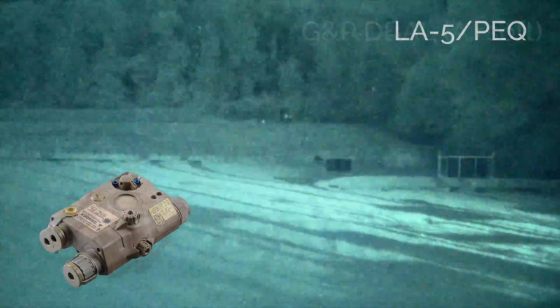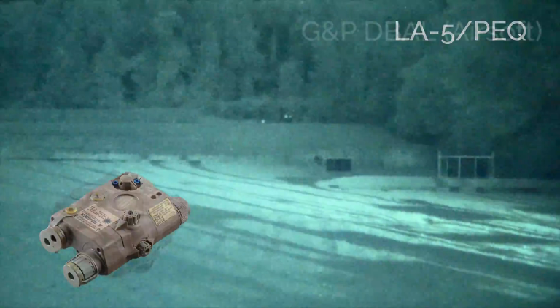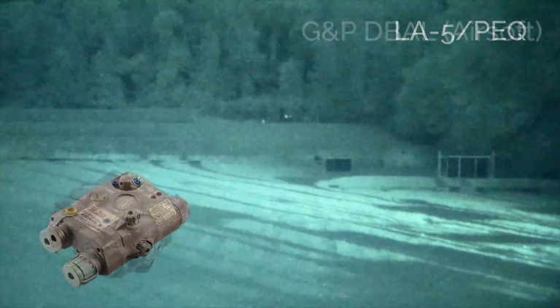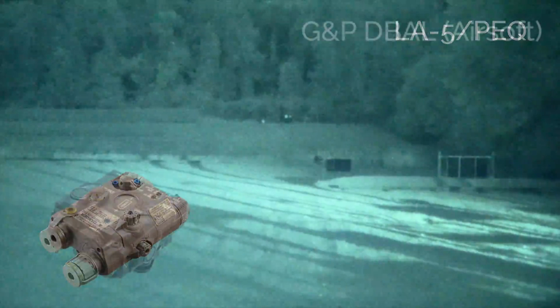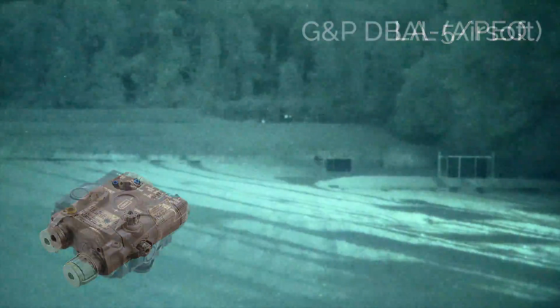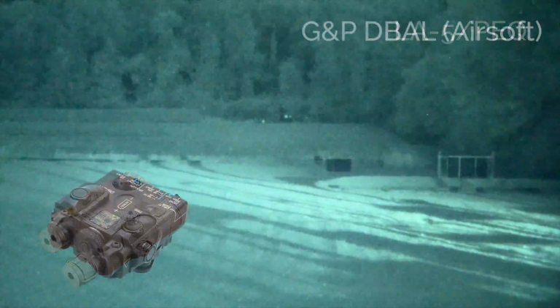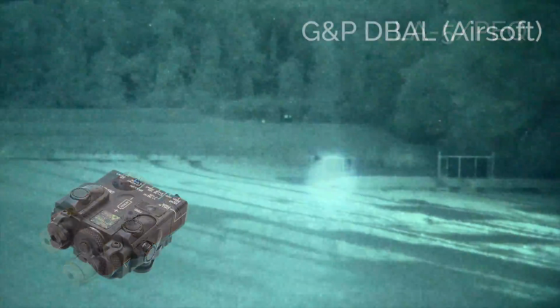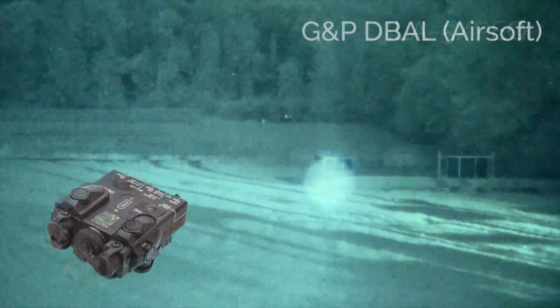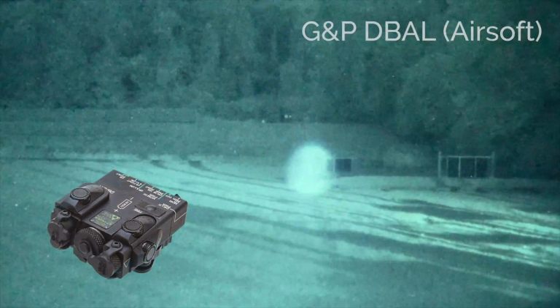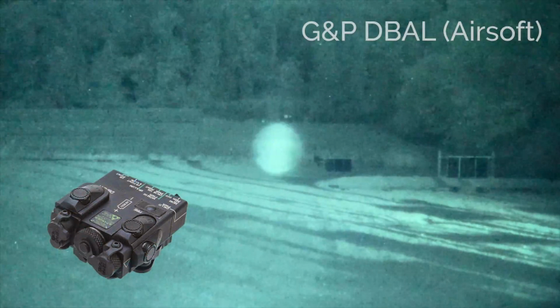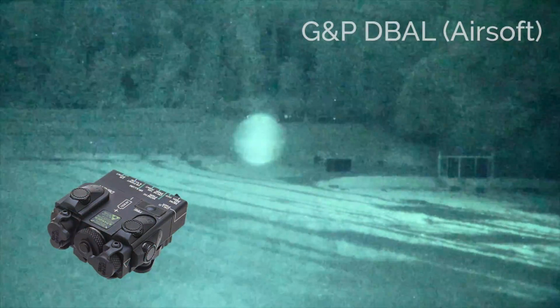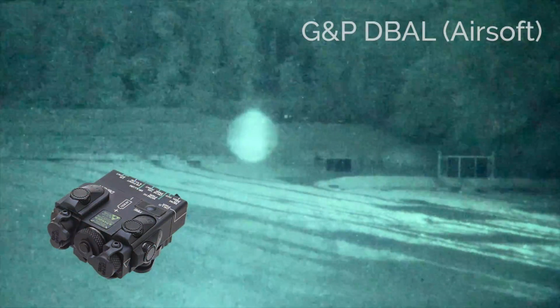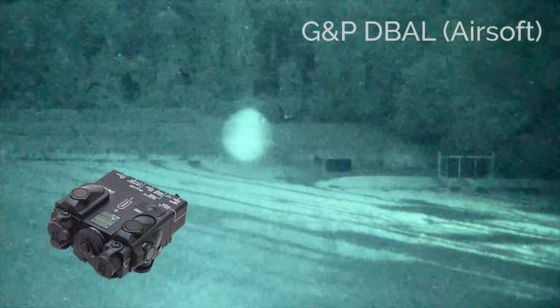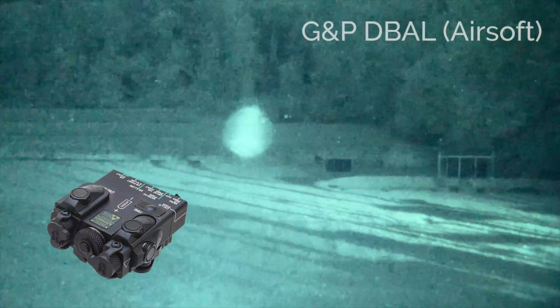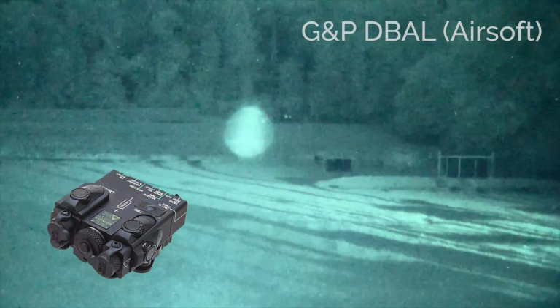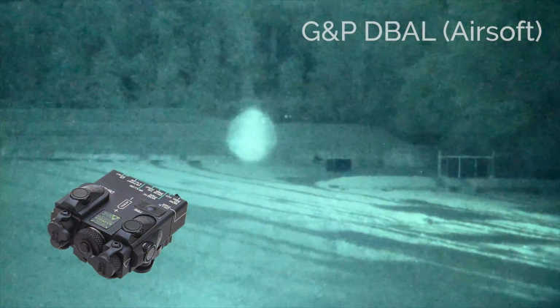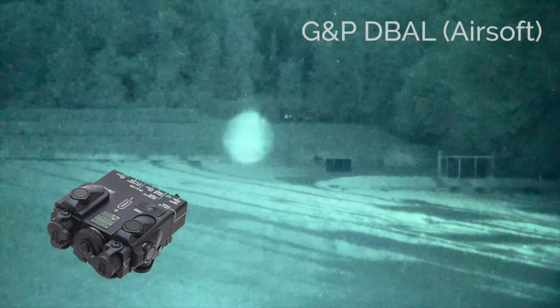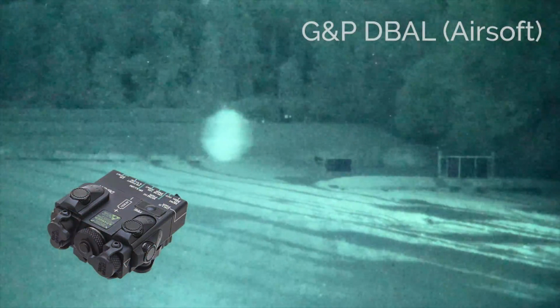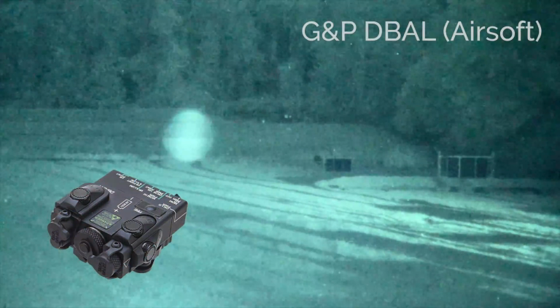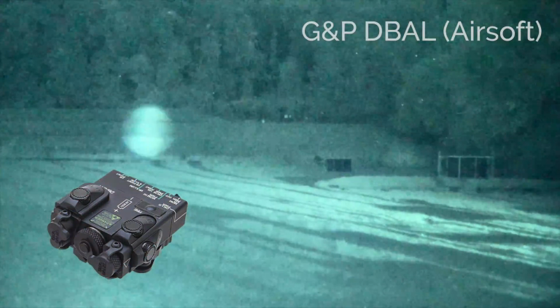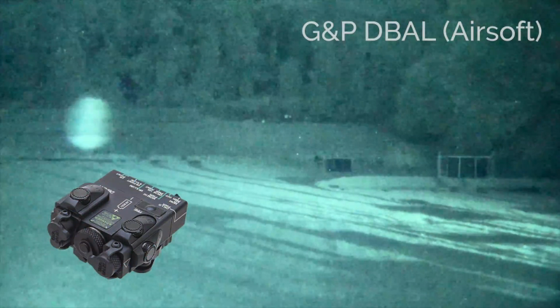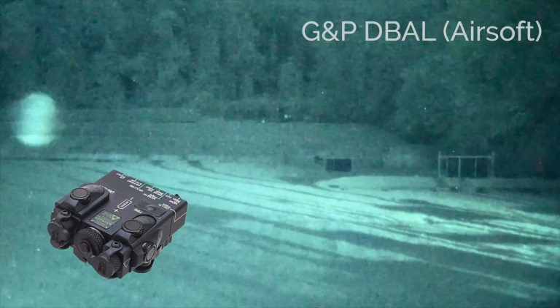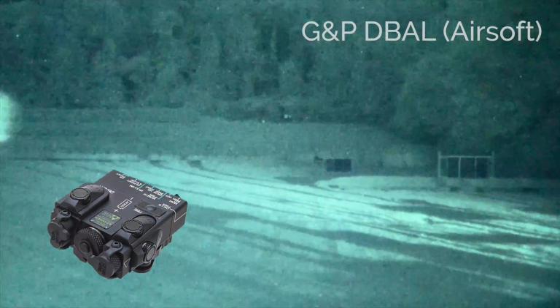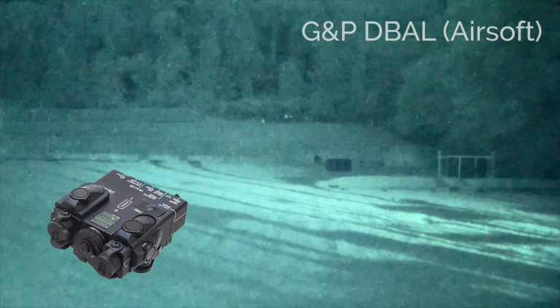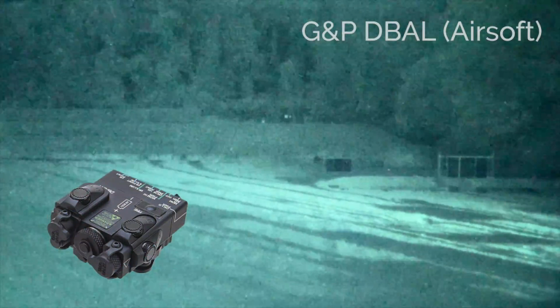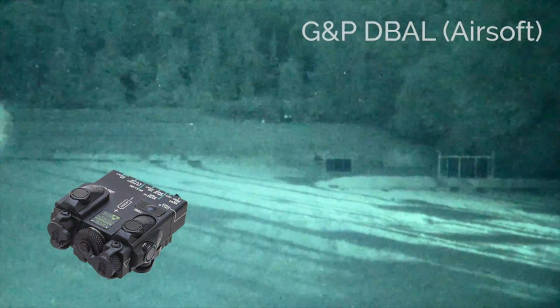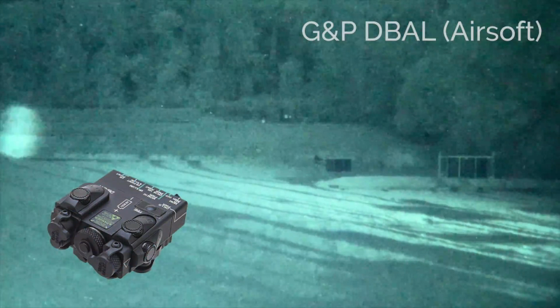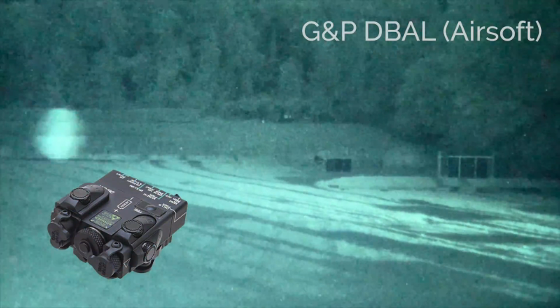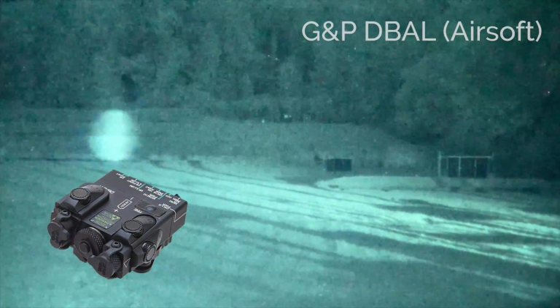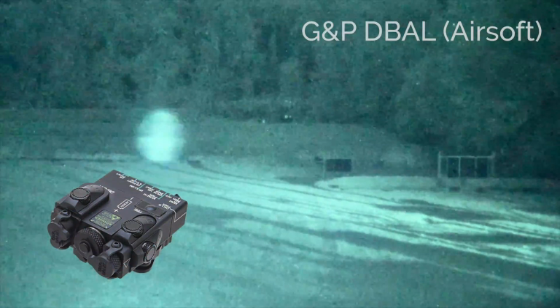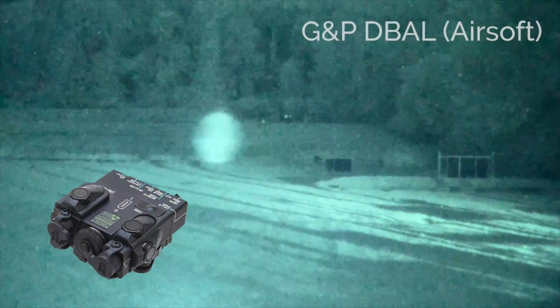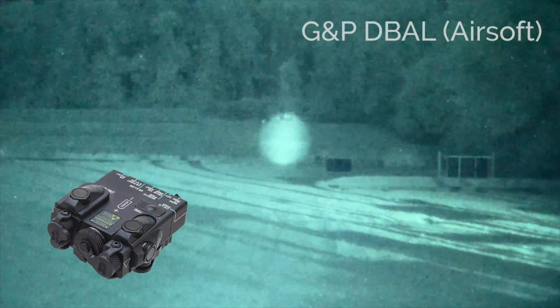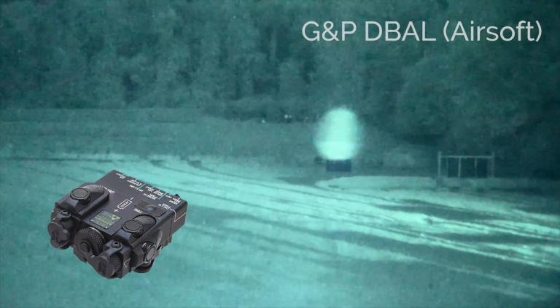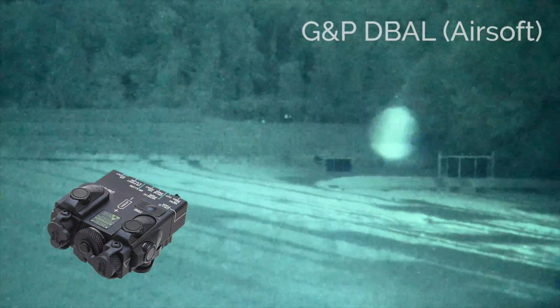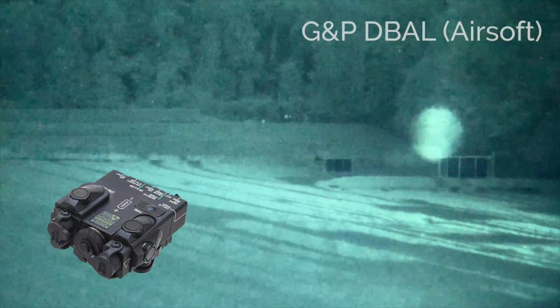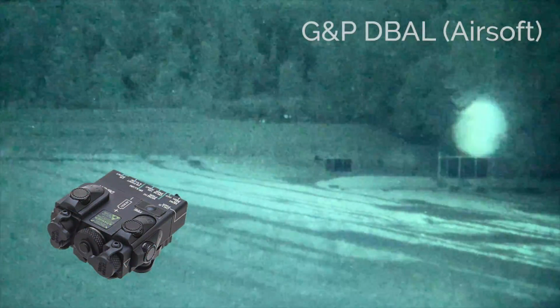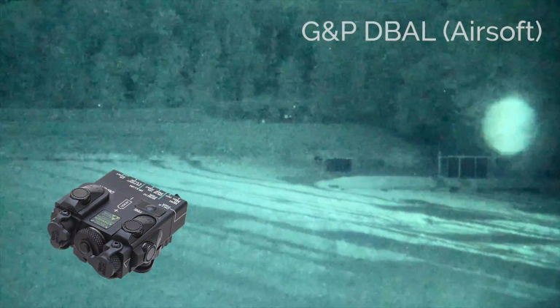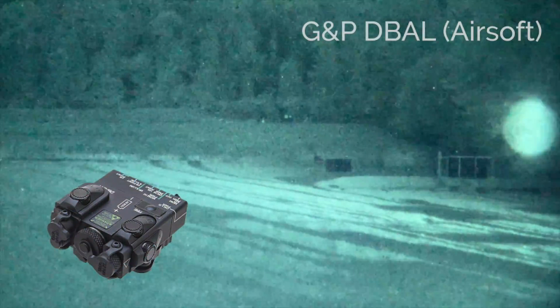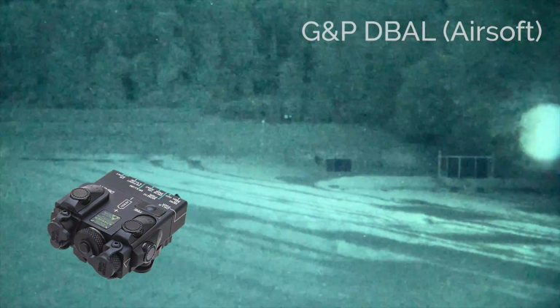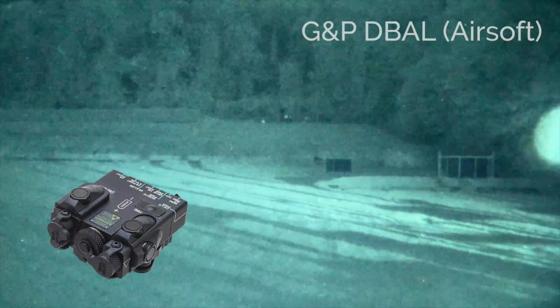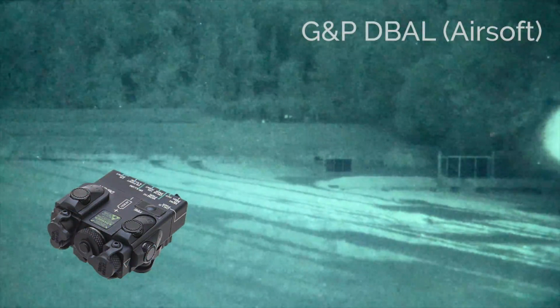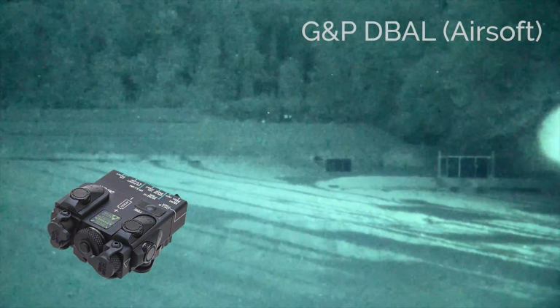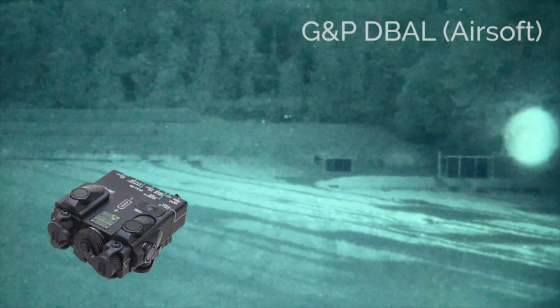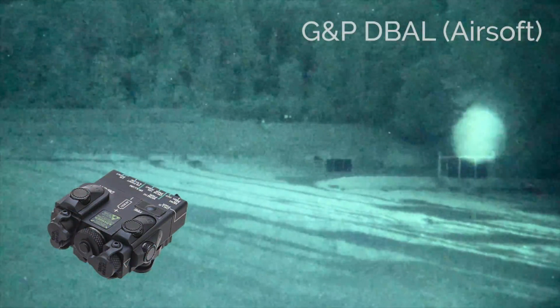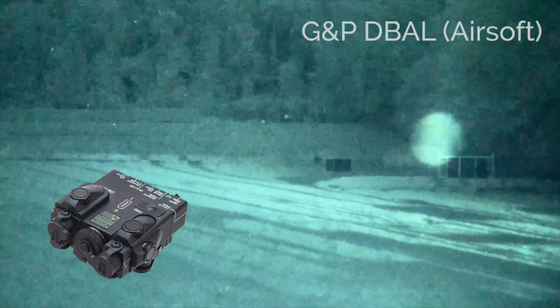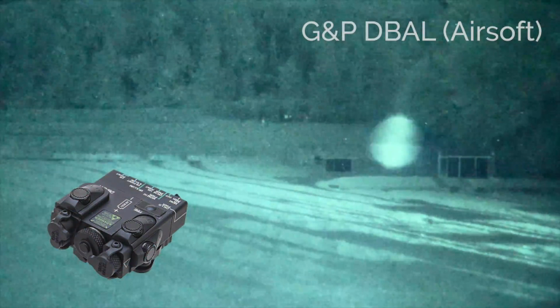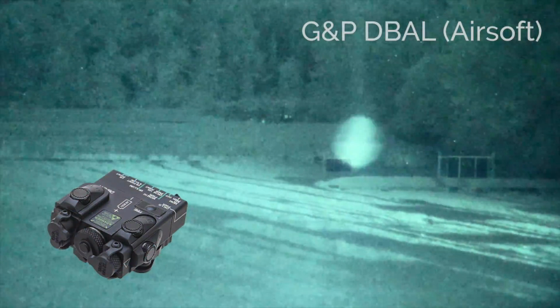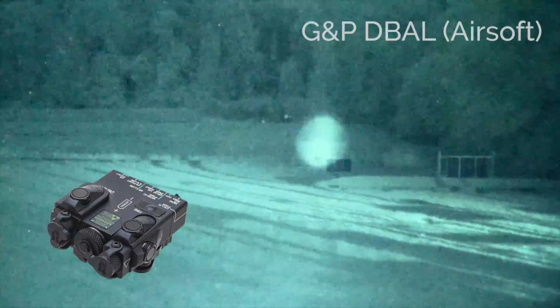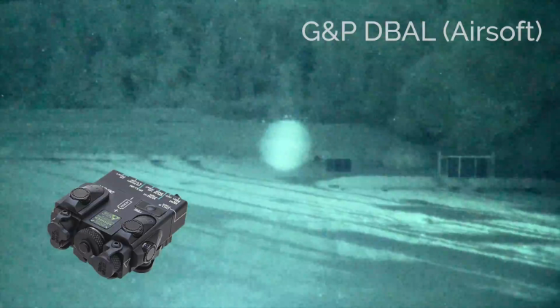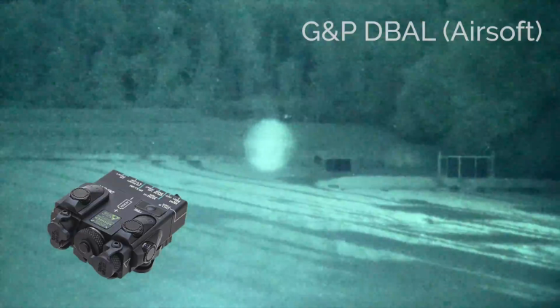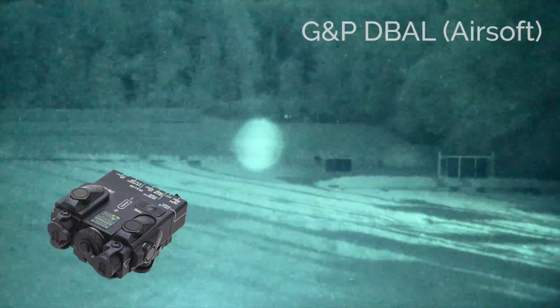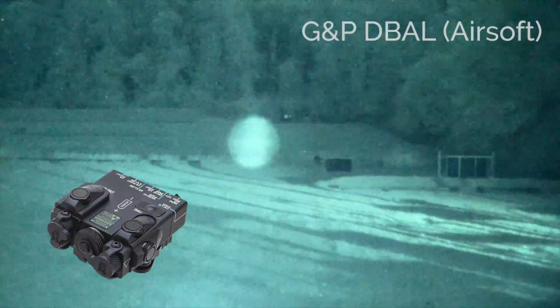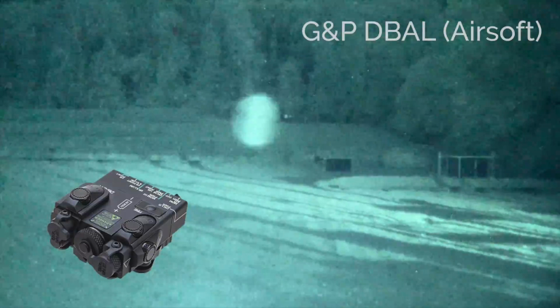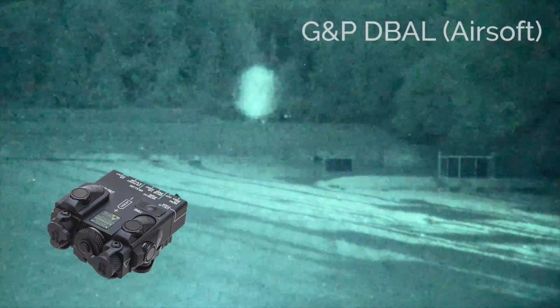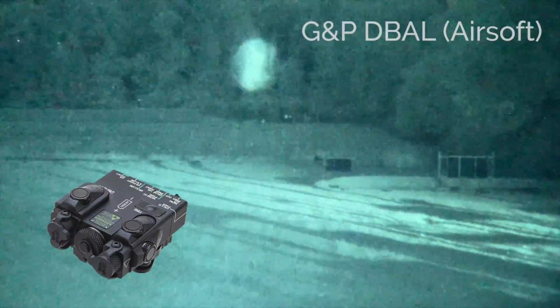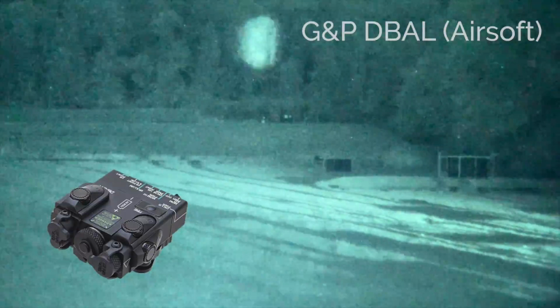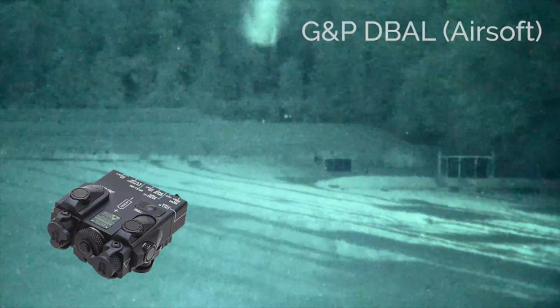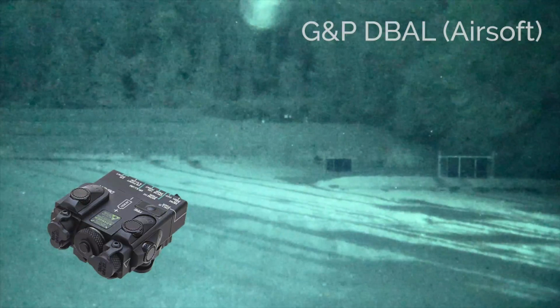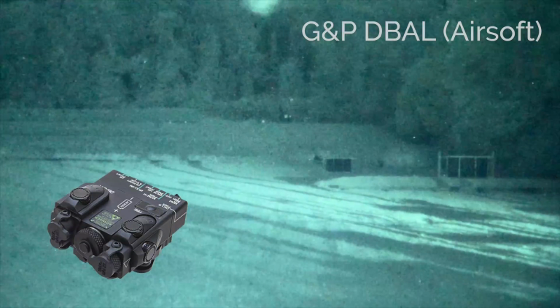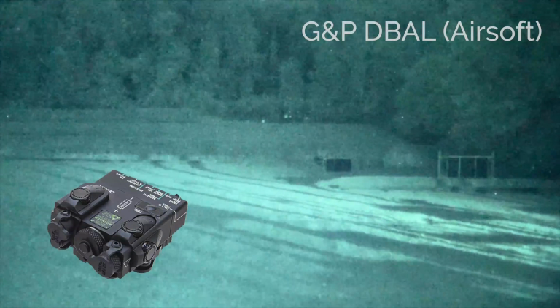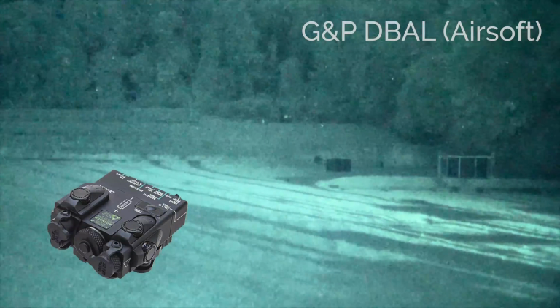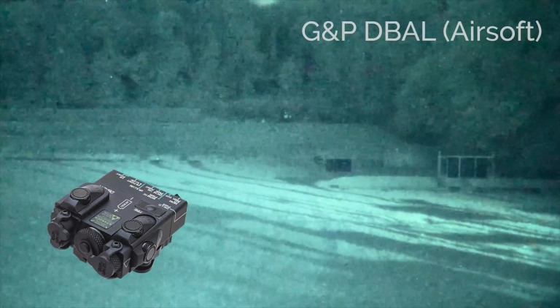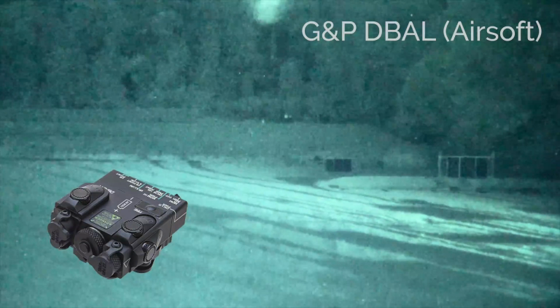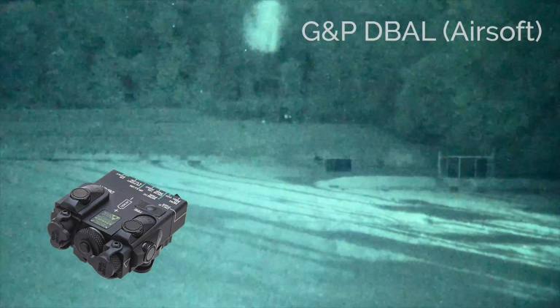An airsoft-grade laser illuminator is shown here. Note that the zeroing capabilities of this unit are very limited.